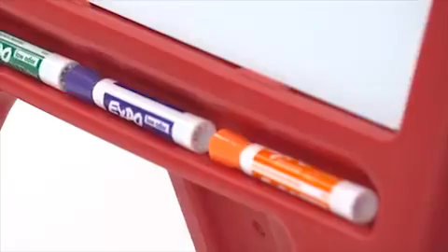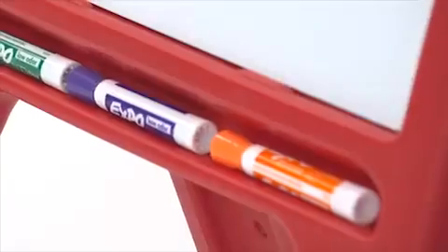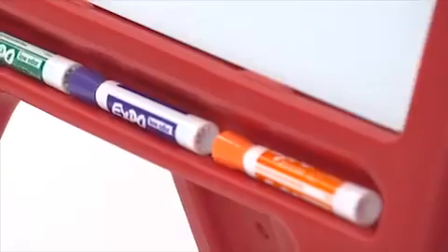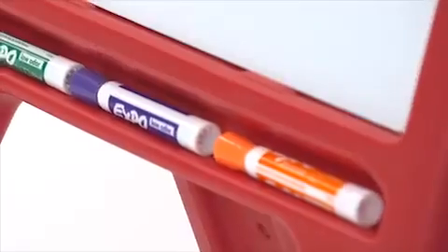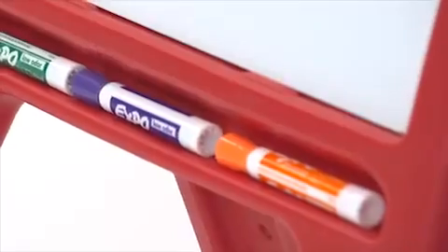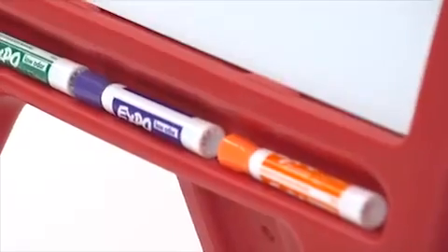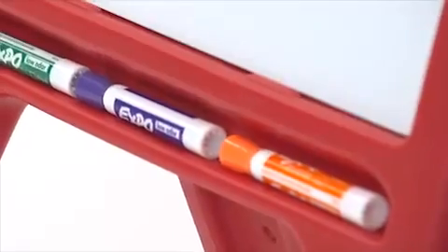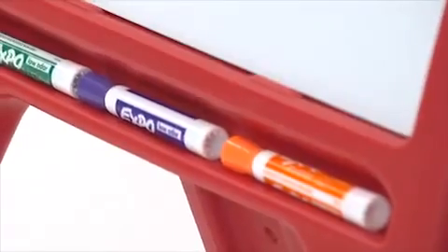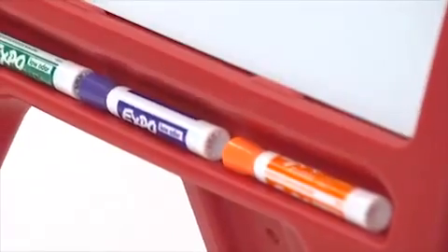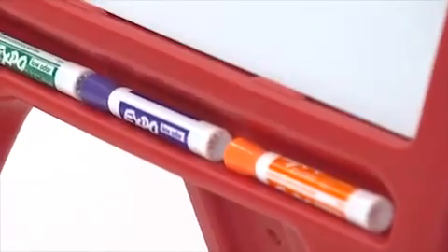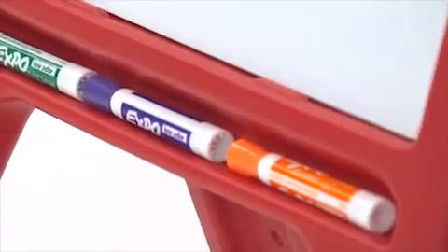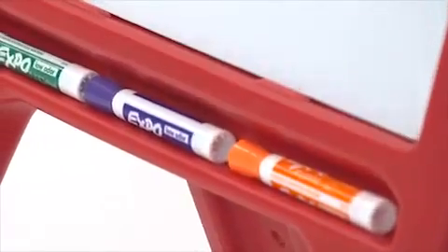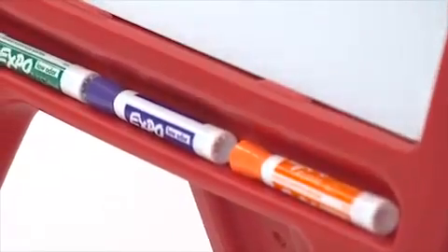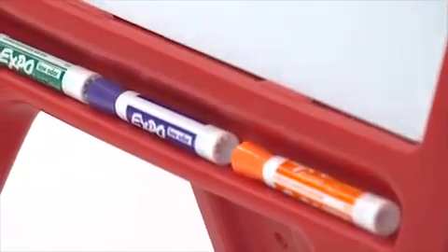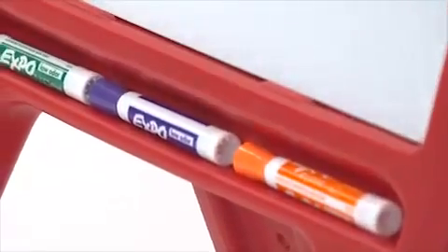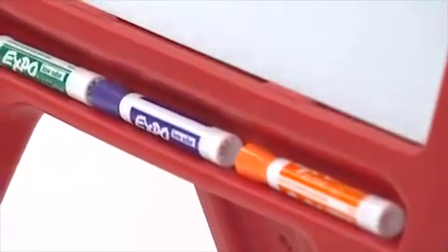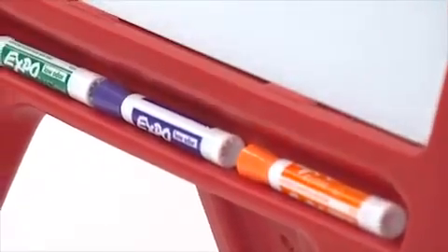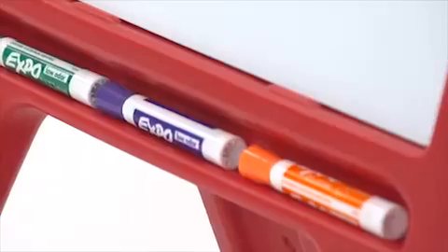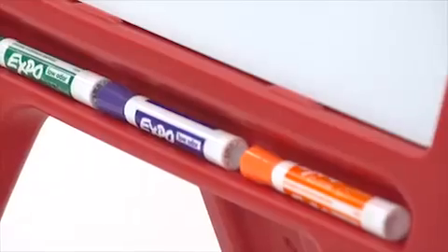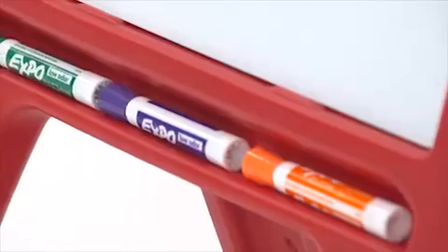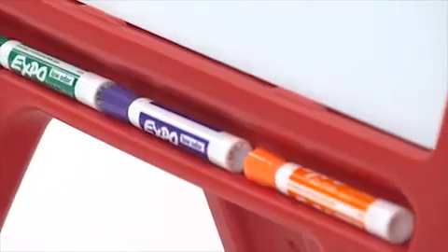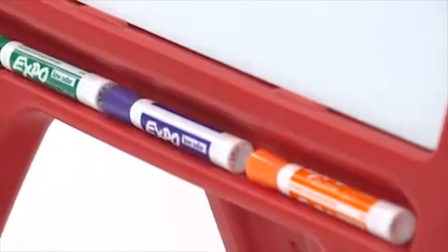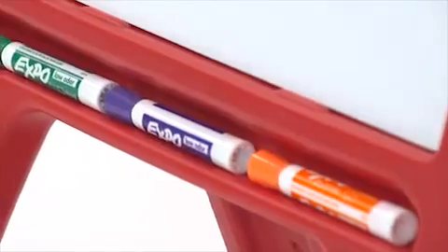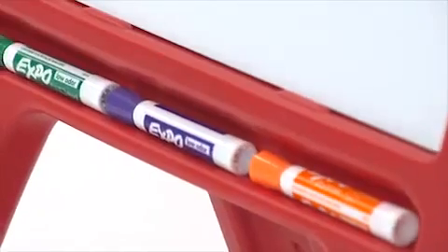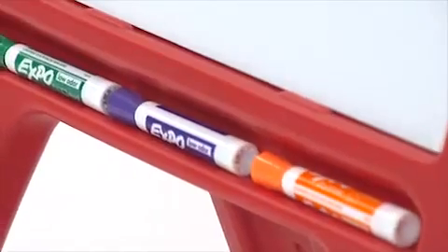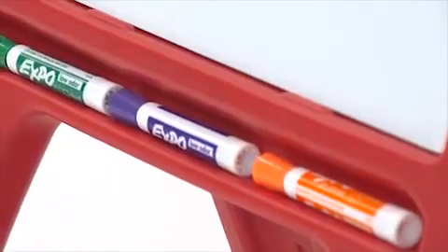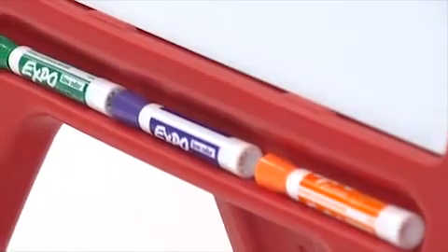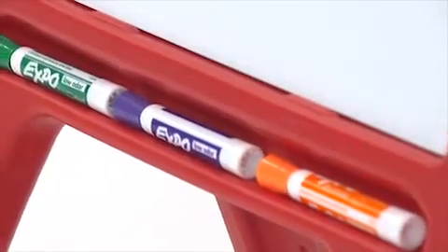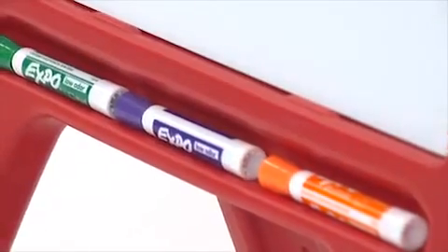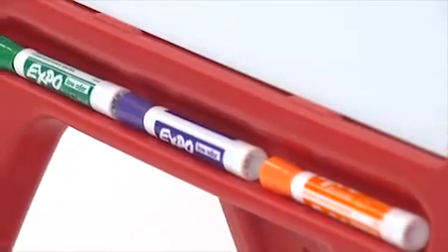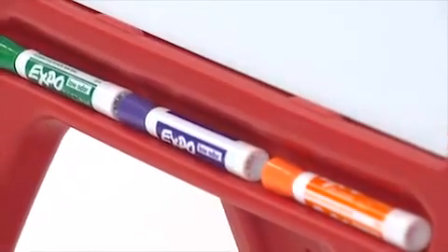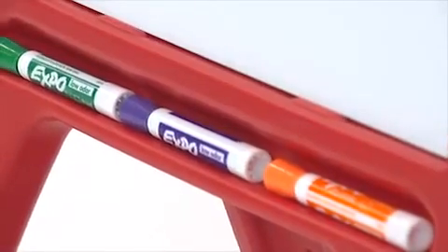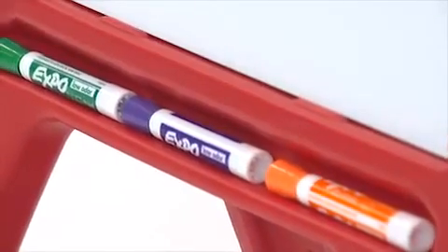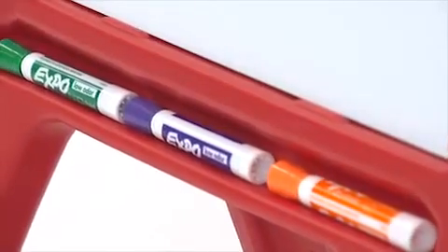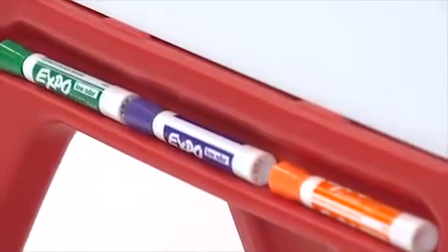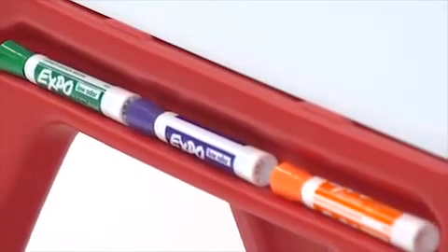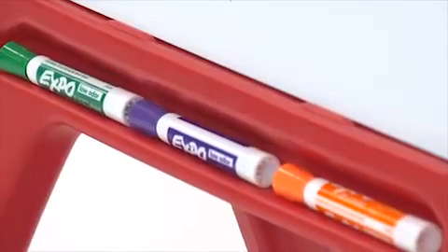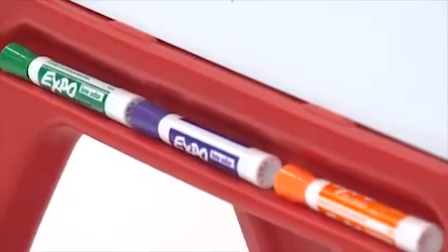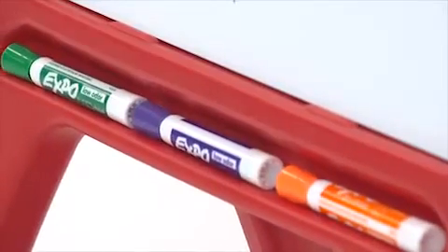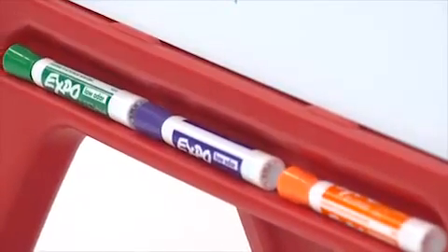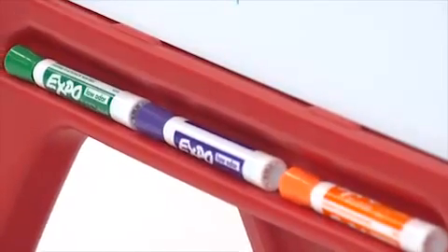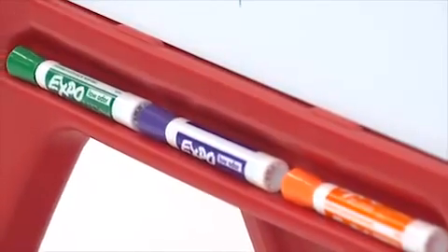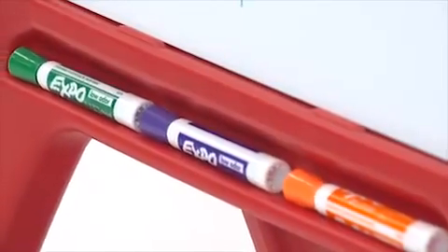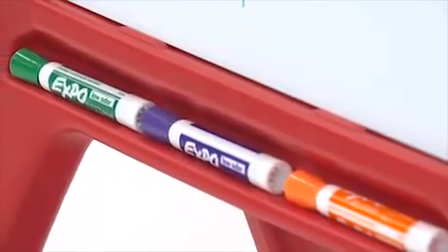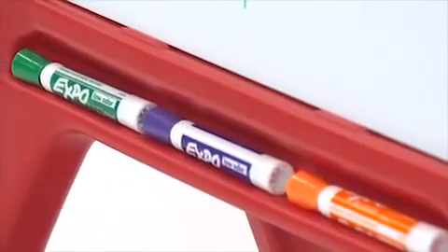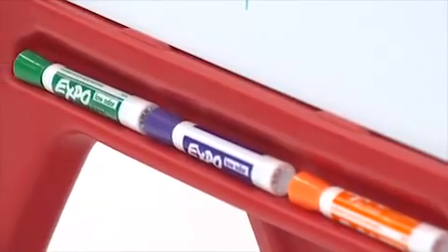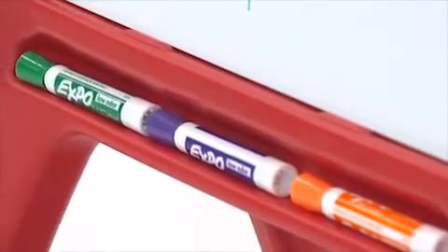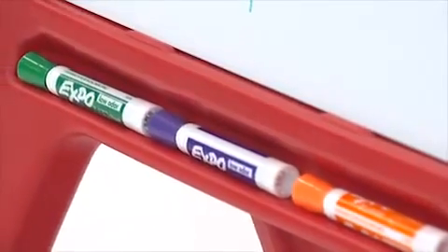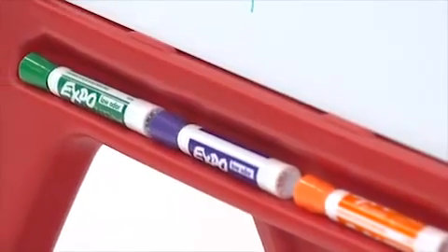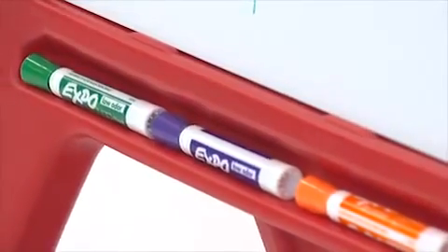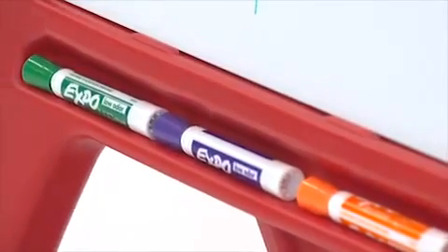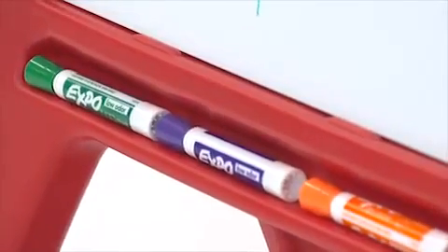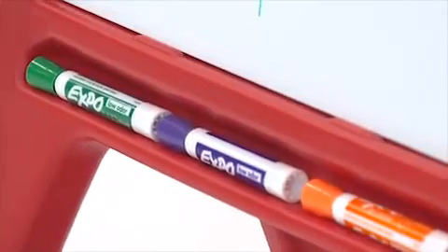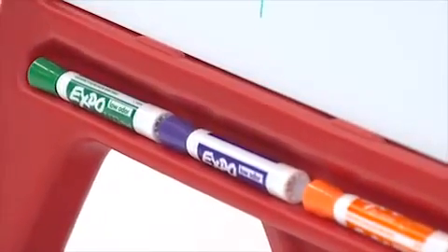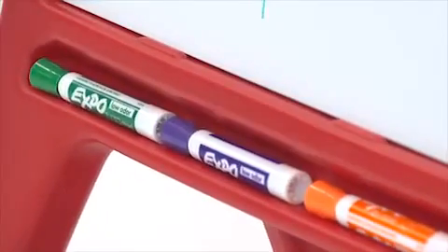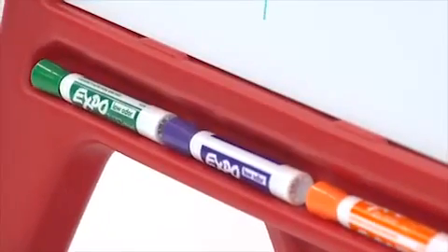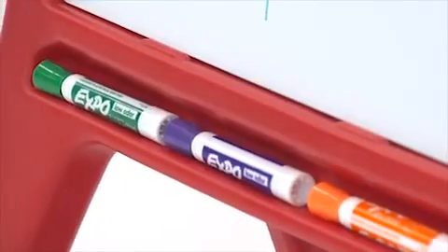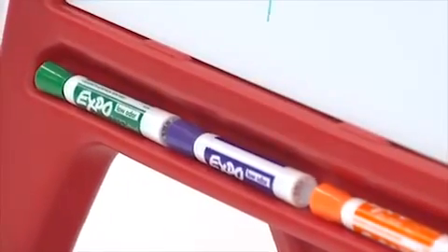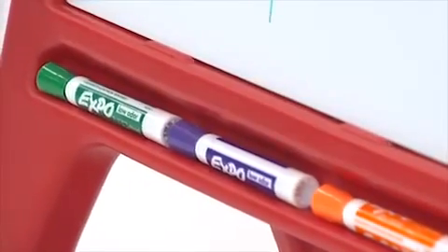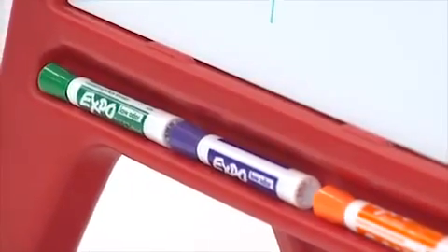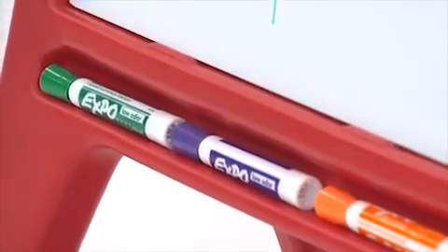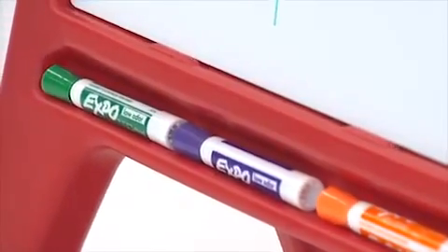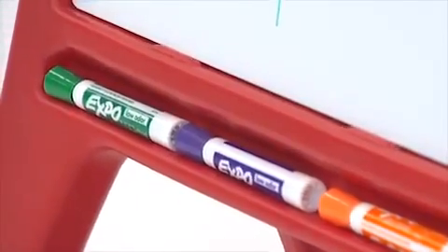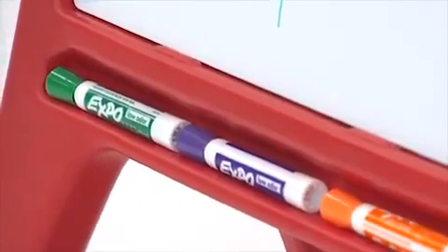The convenient storage tray keeps markers, brushes, pencils, and other art accessories within easy reach.